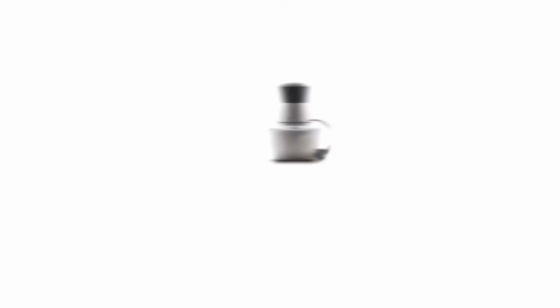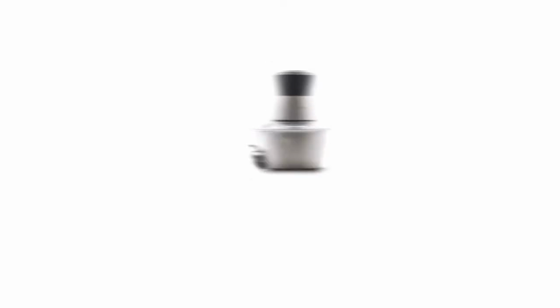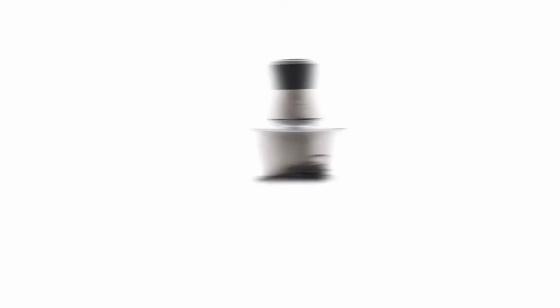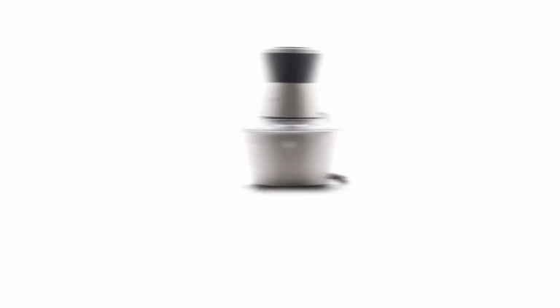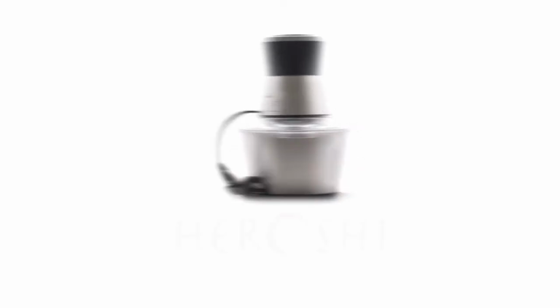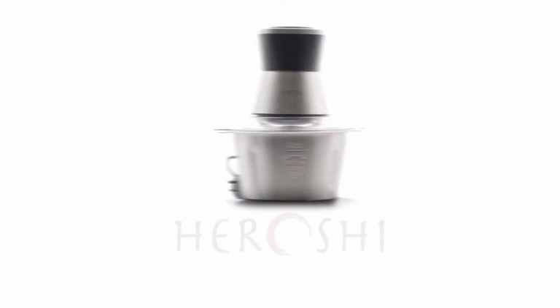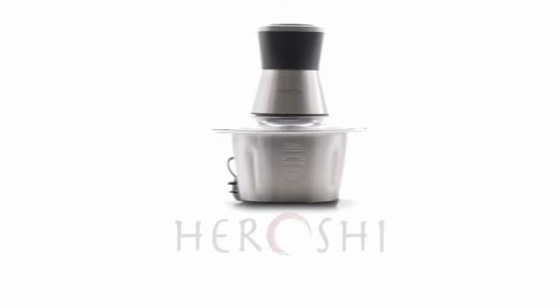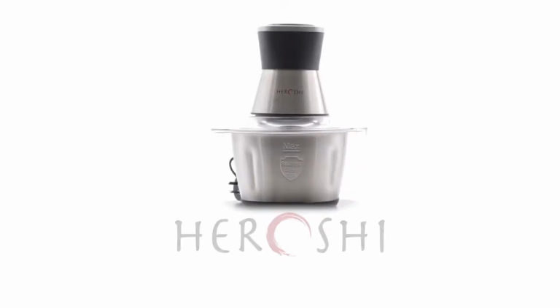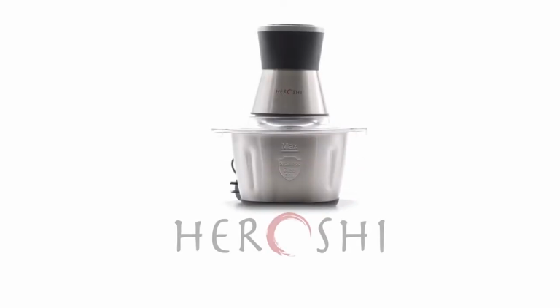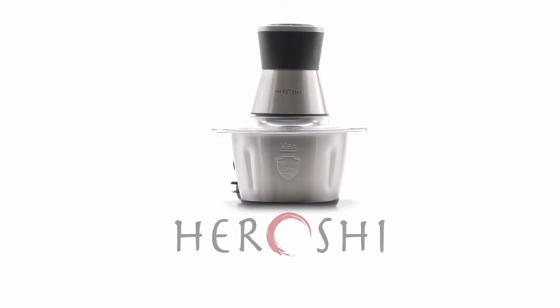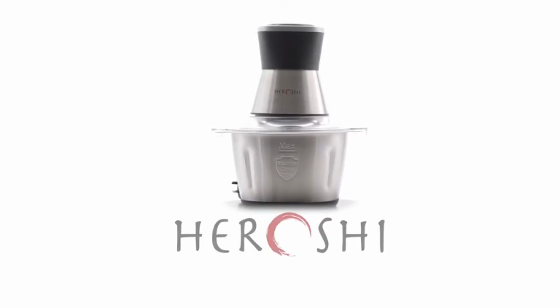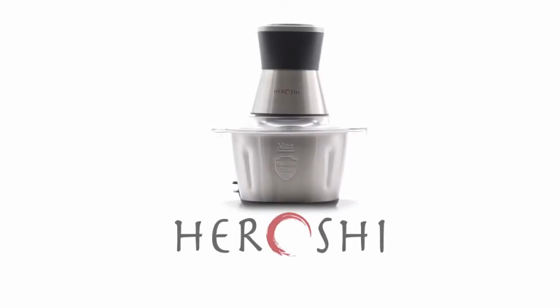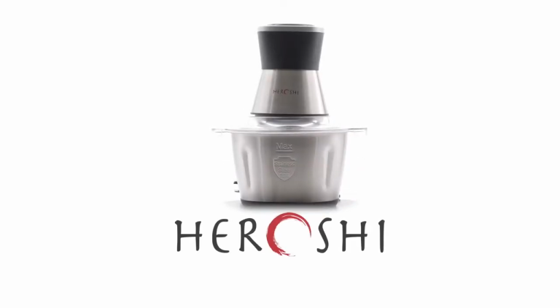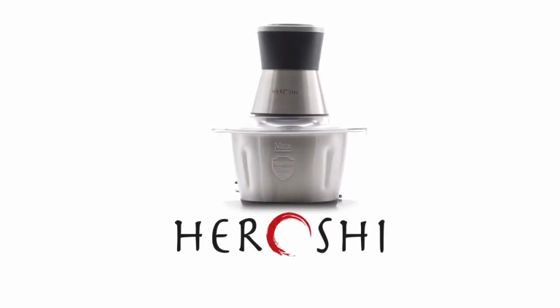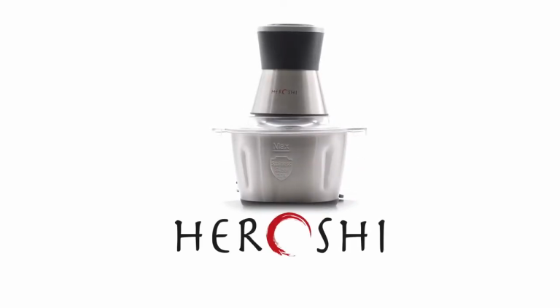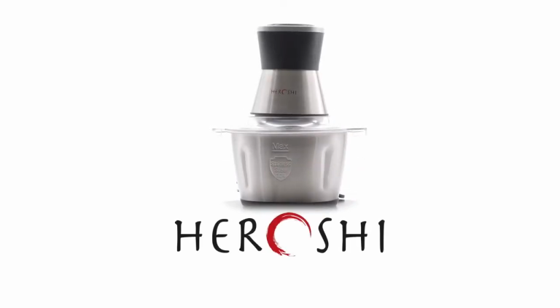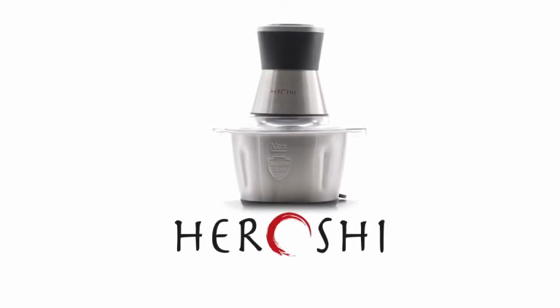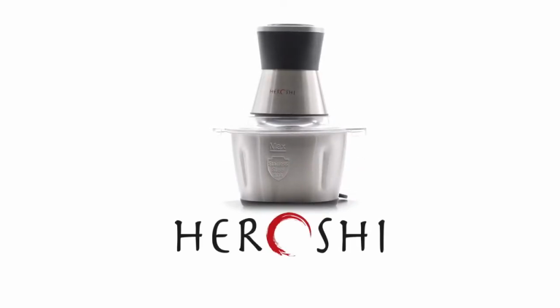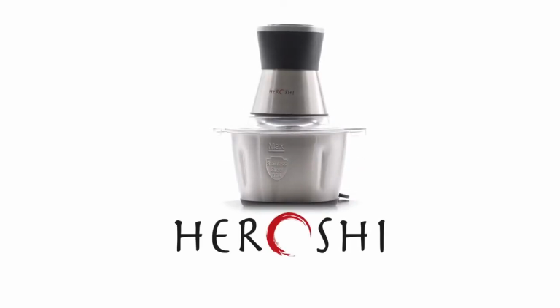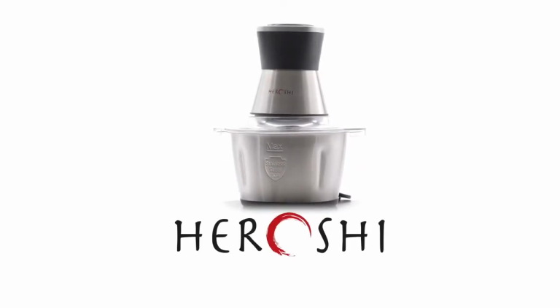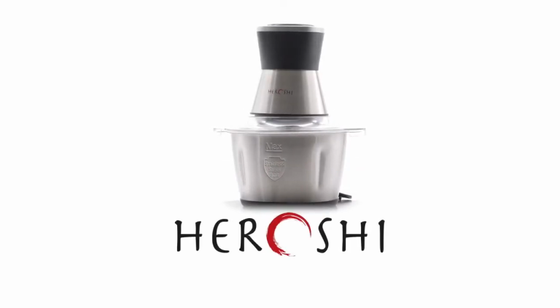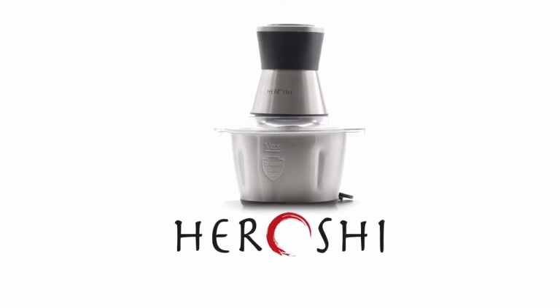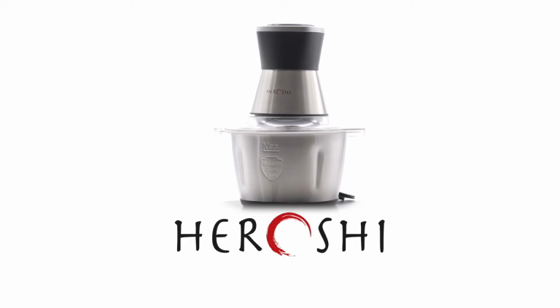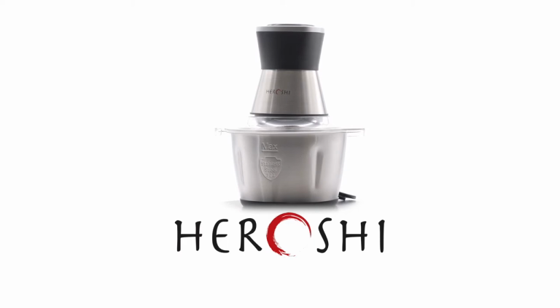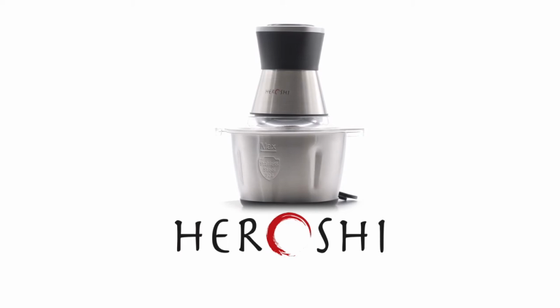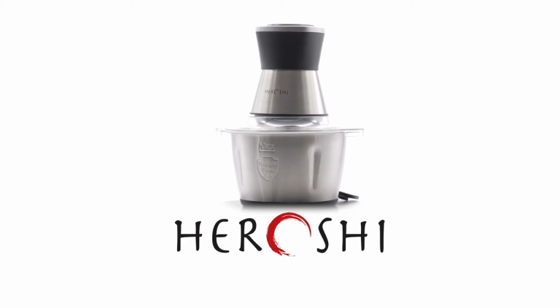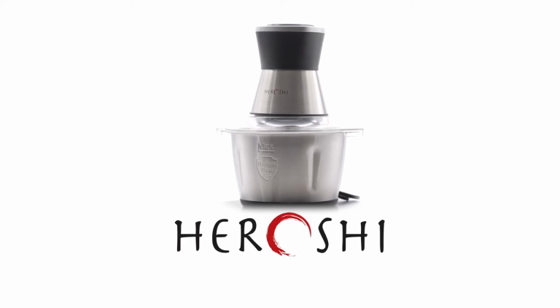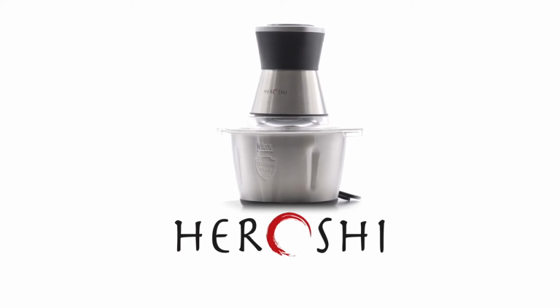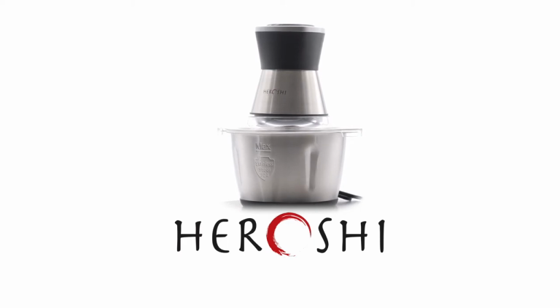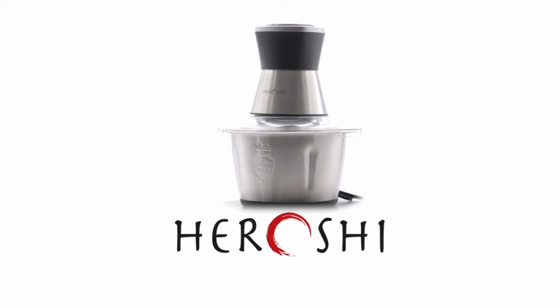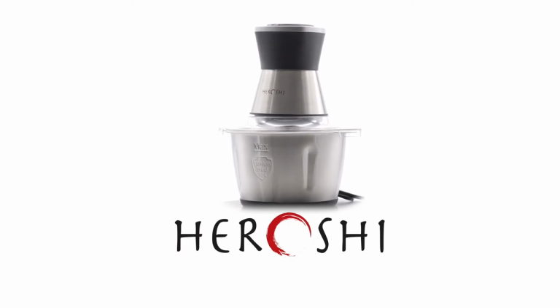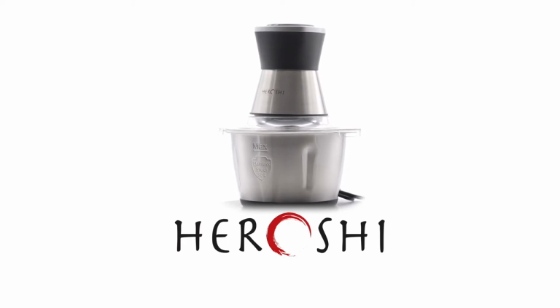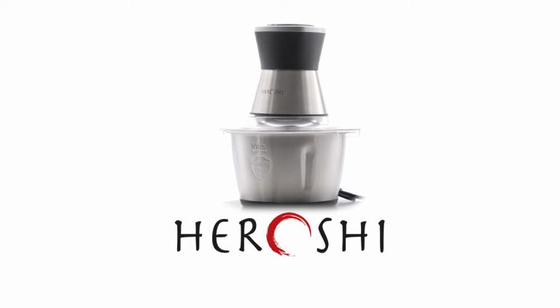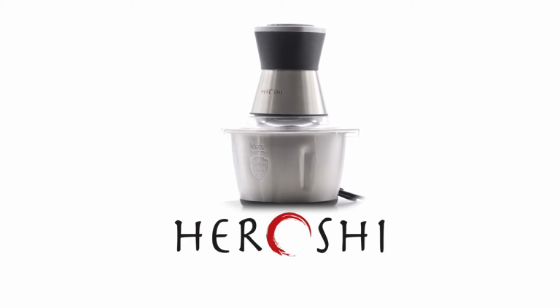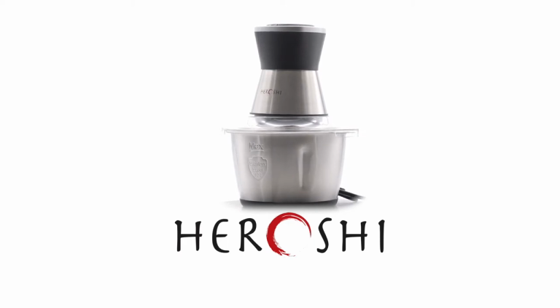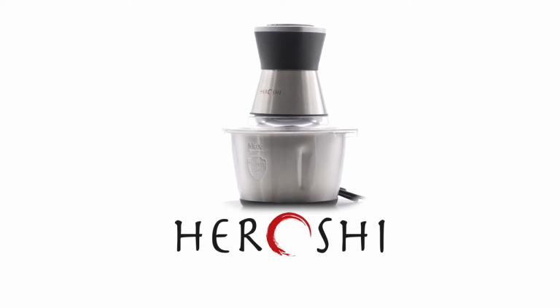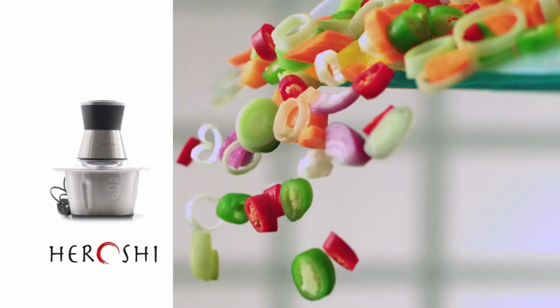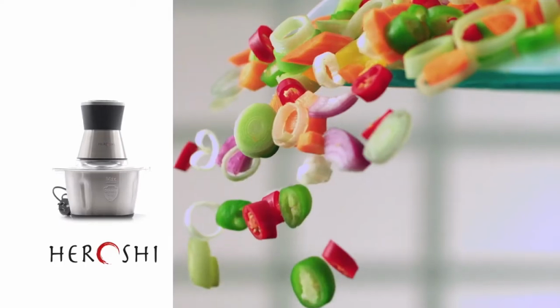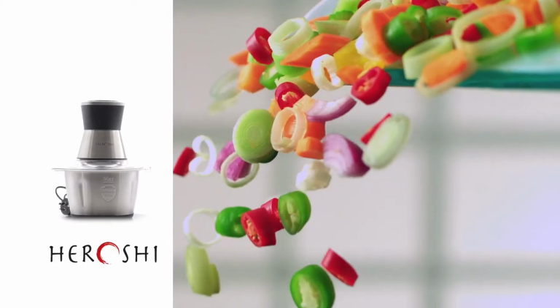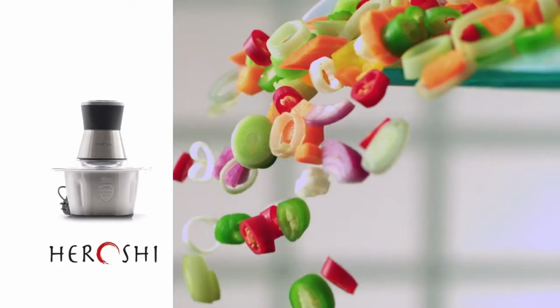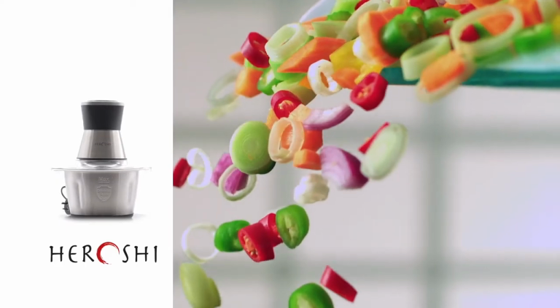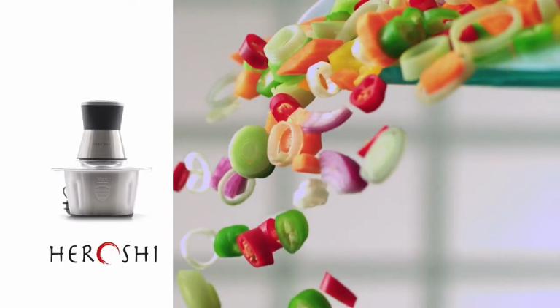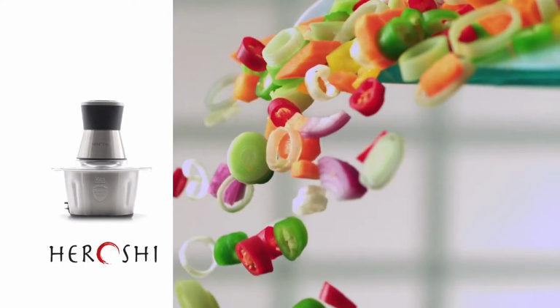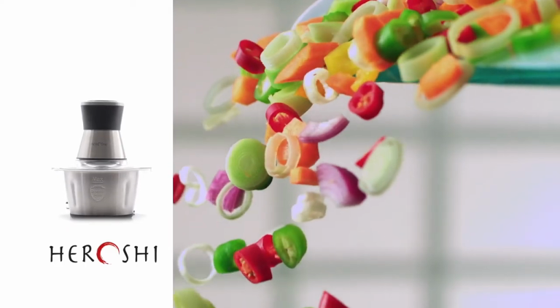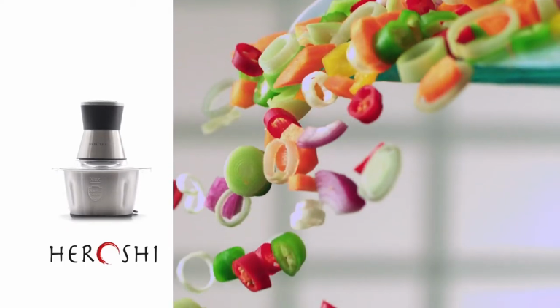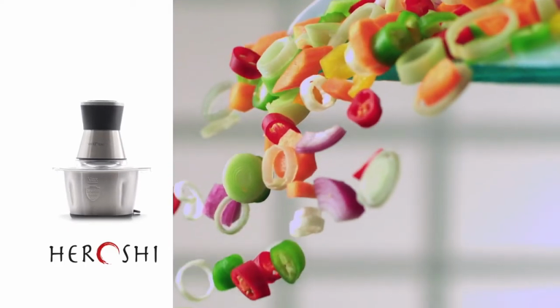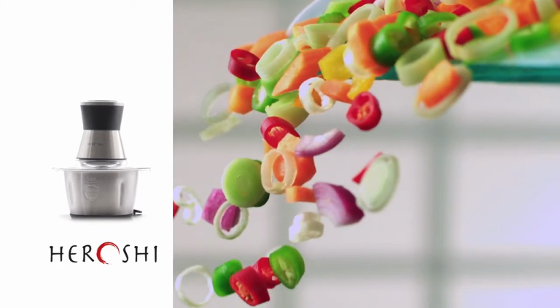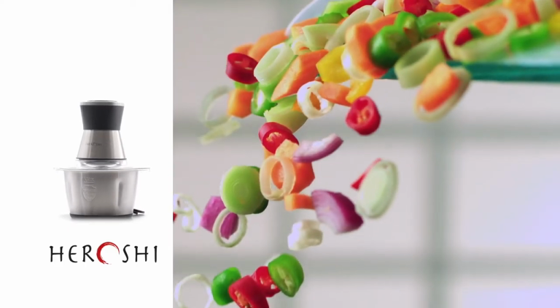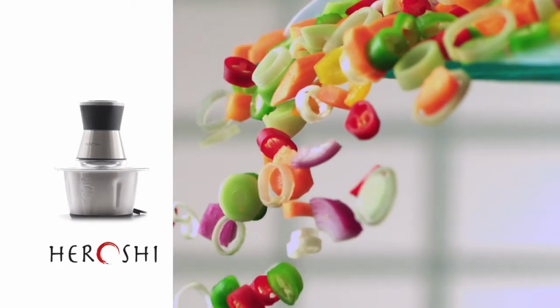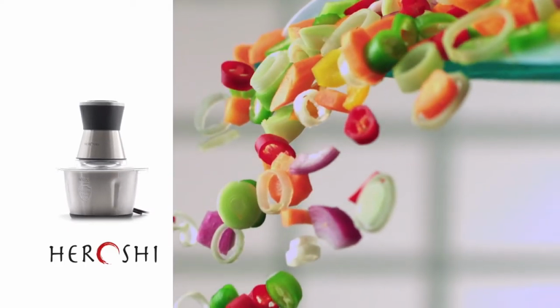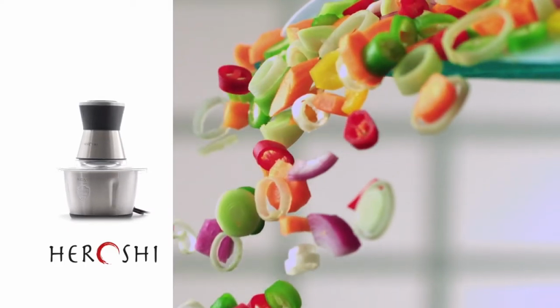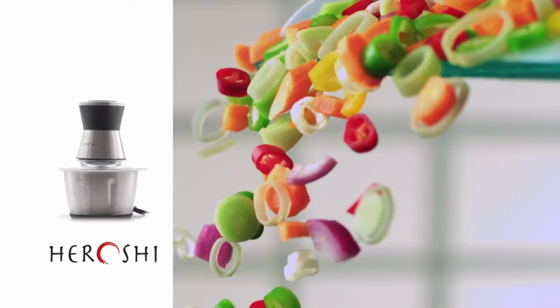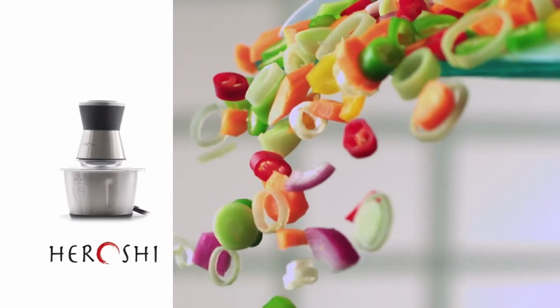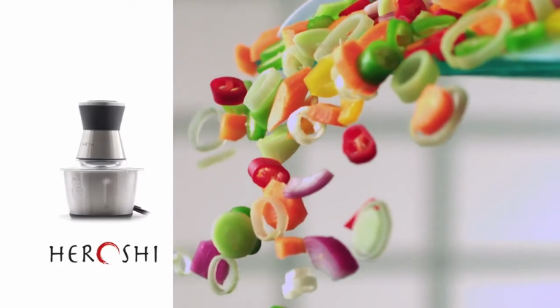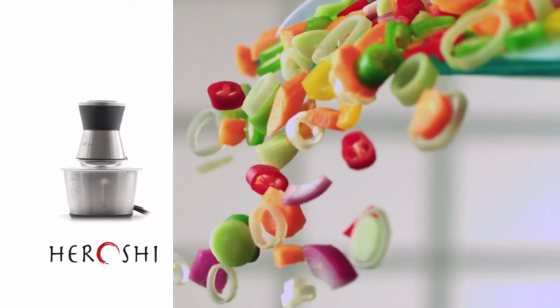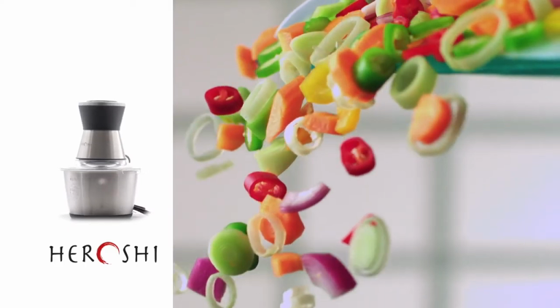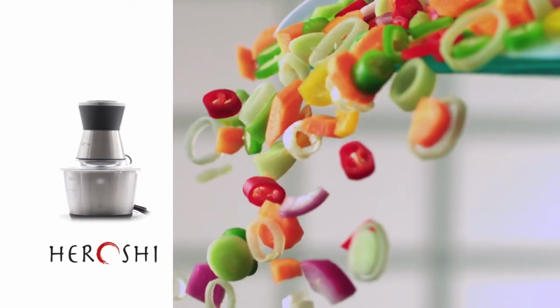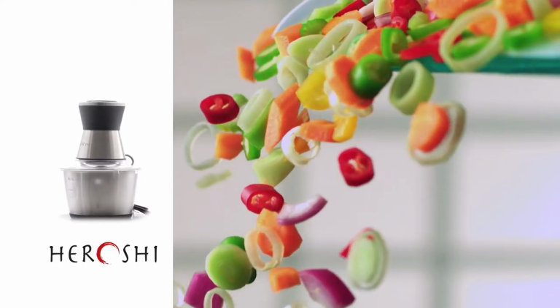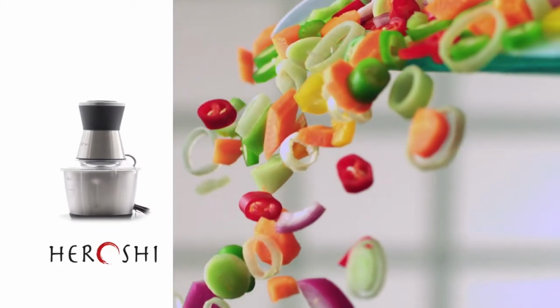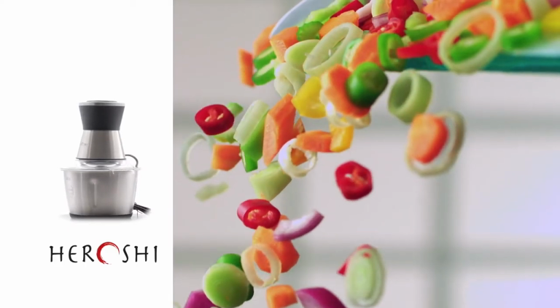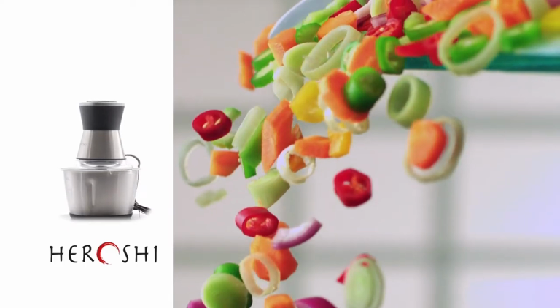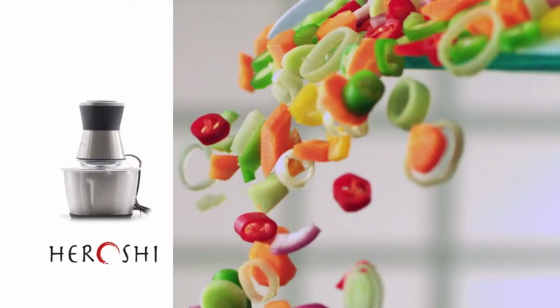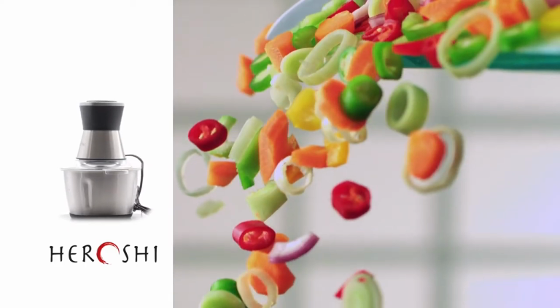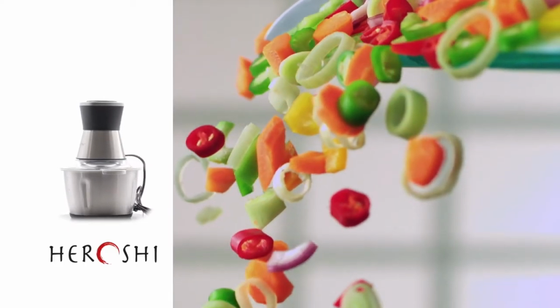Introducing The Chopper by Hiroshi — the perfect tool for day-to-day food preparation at home.